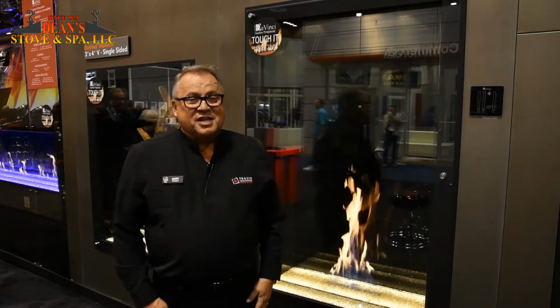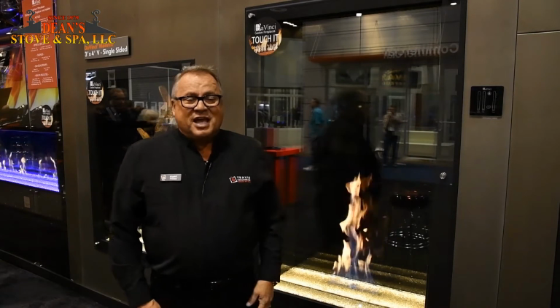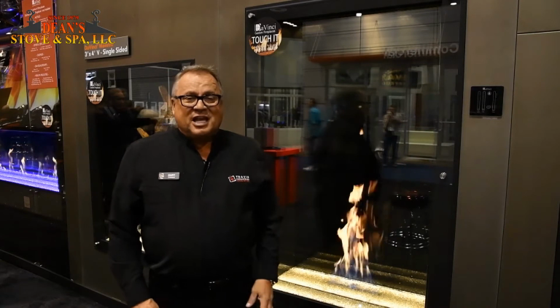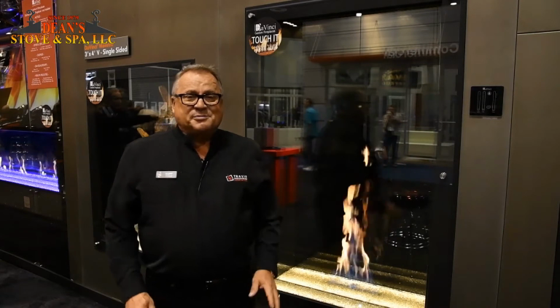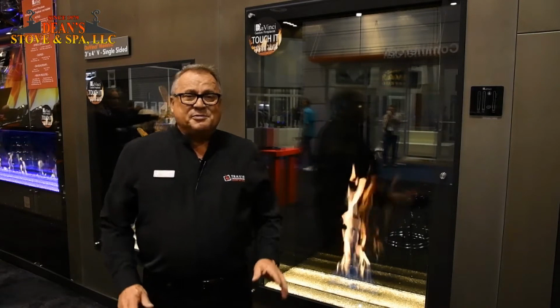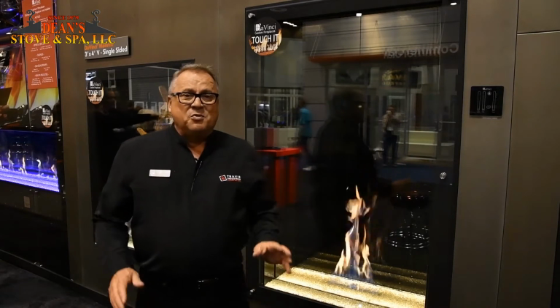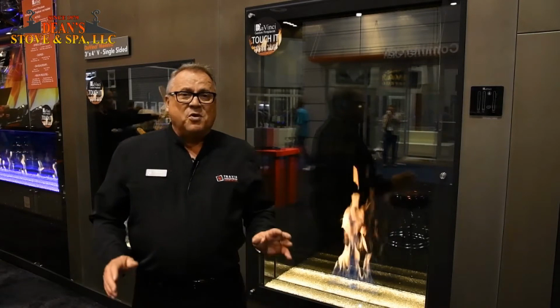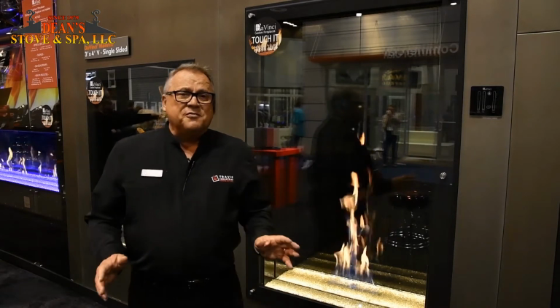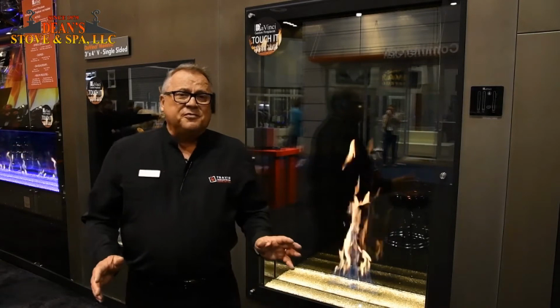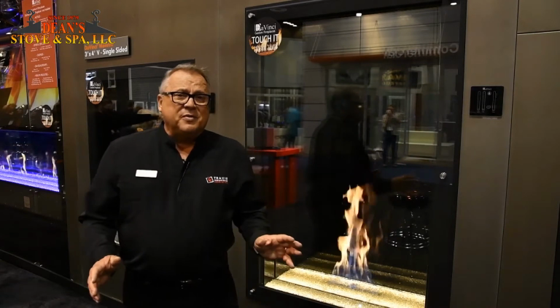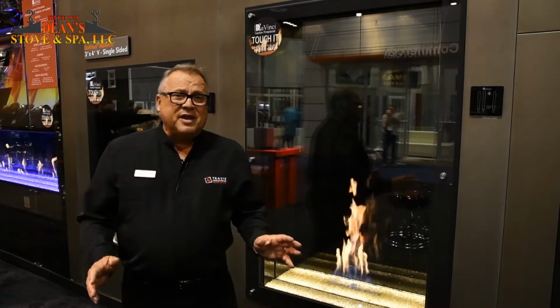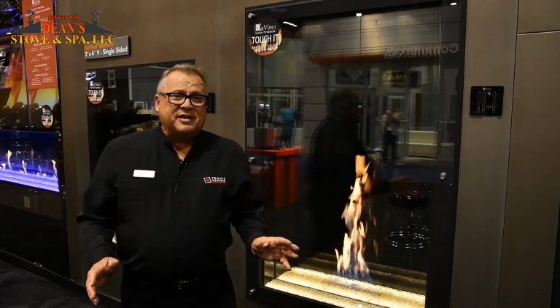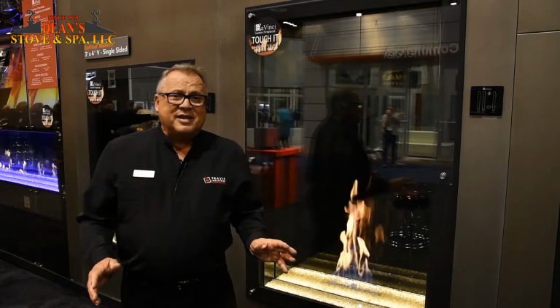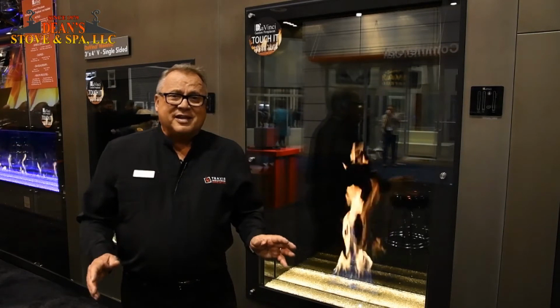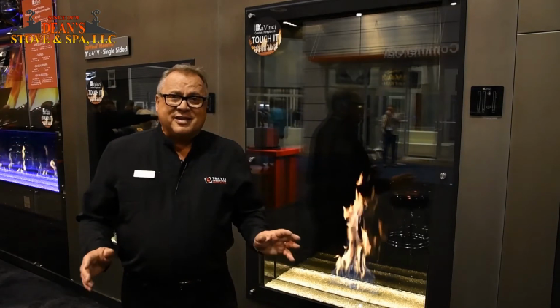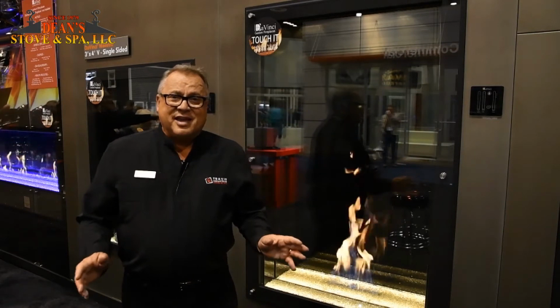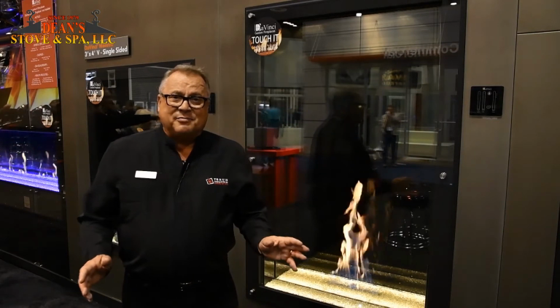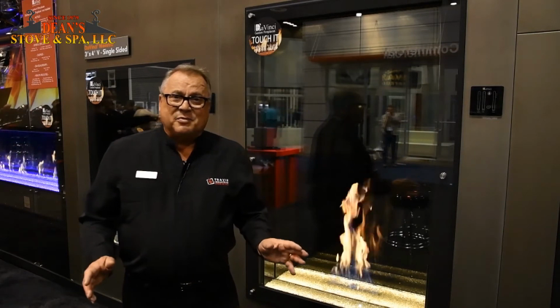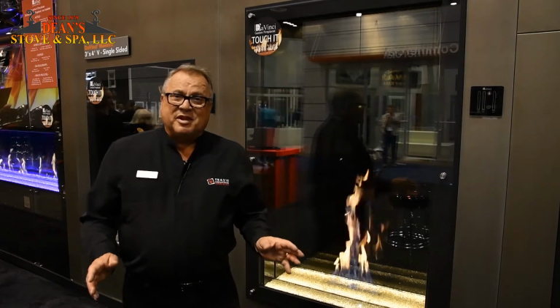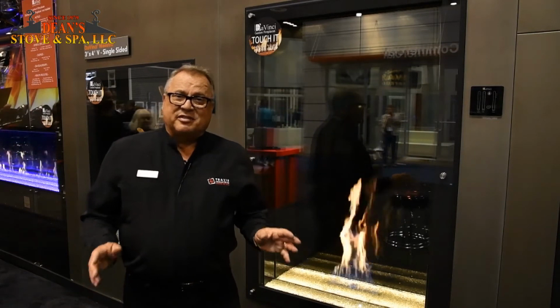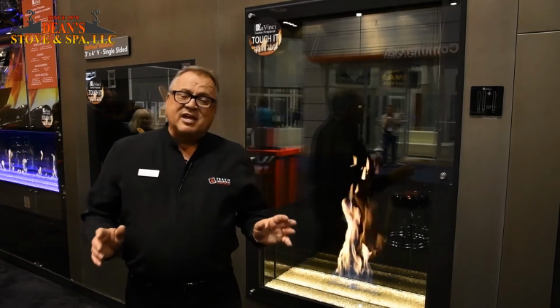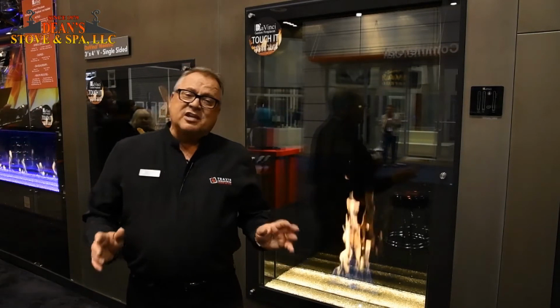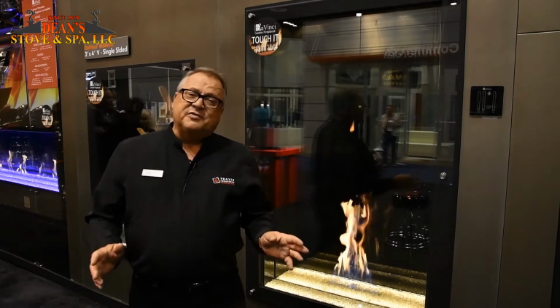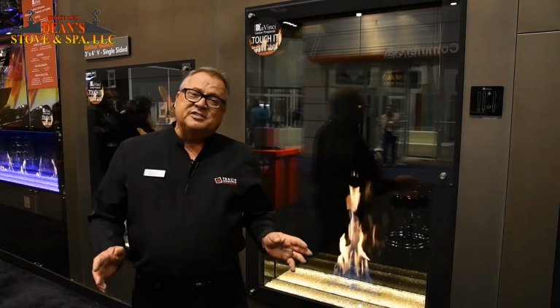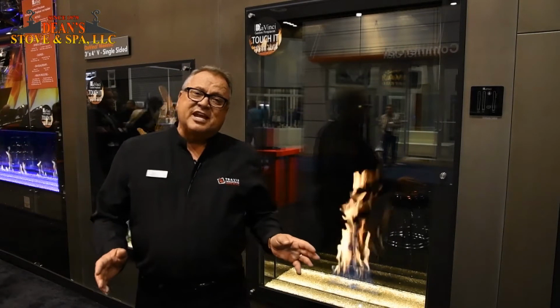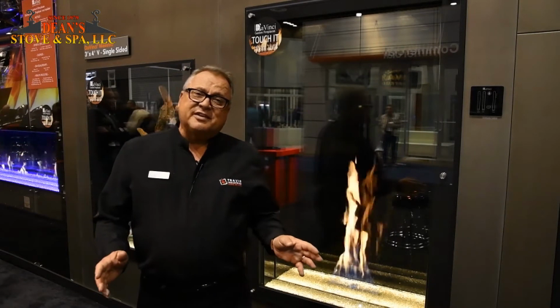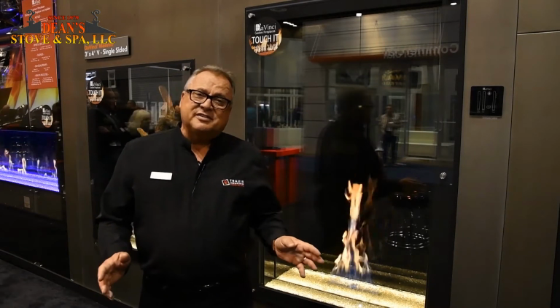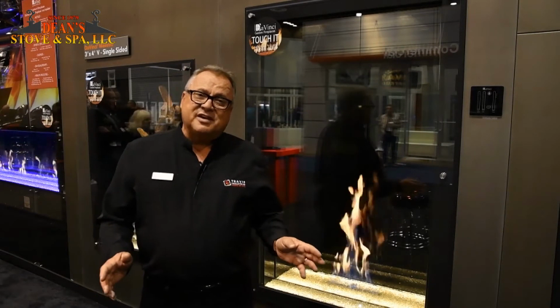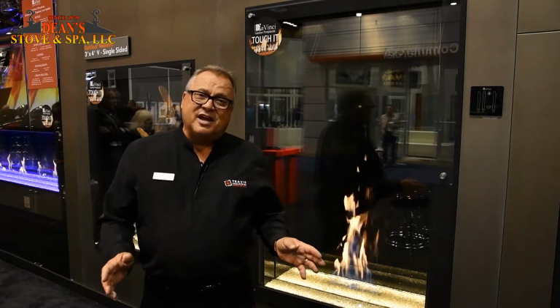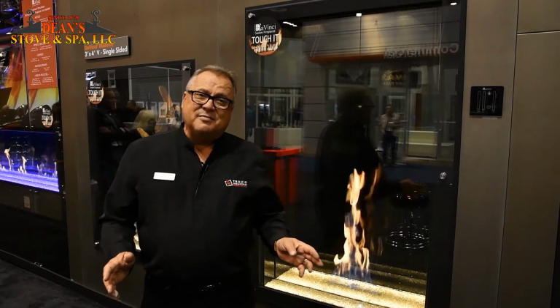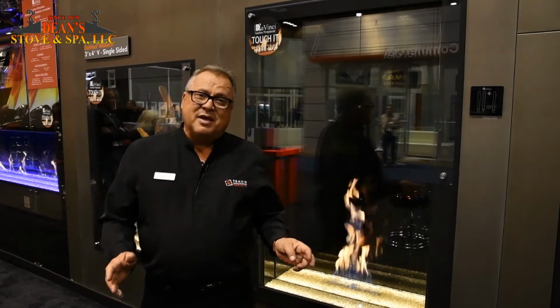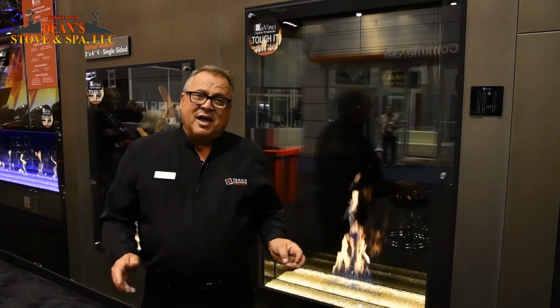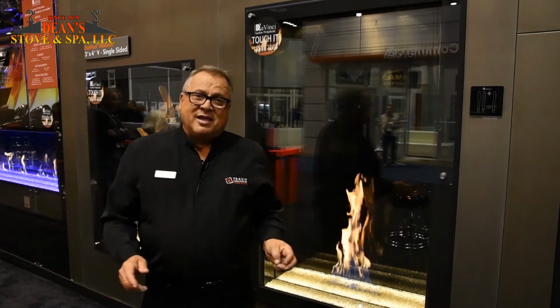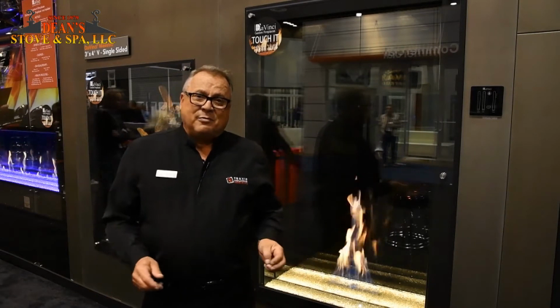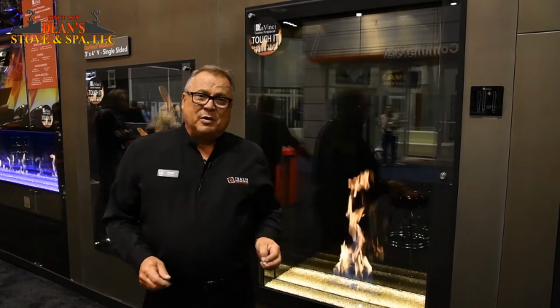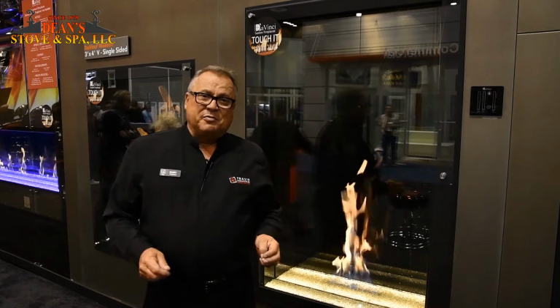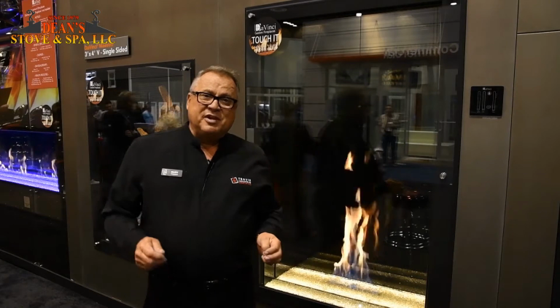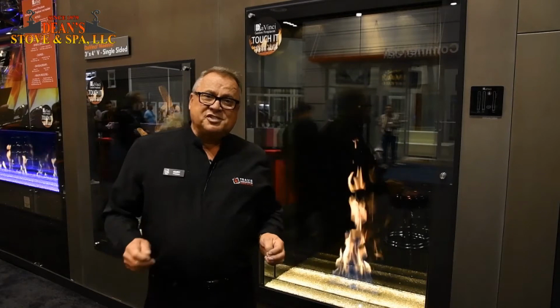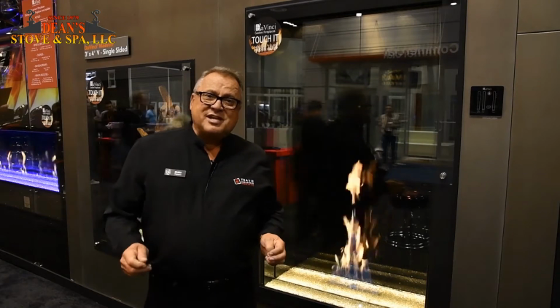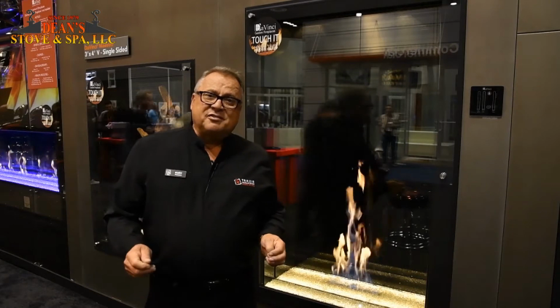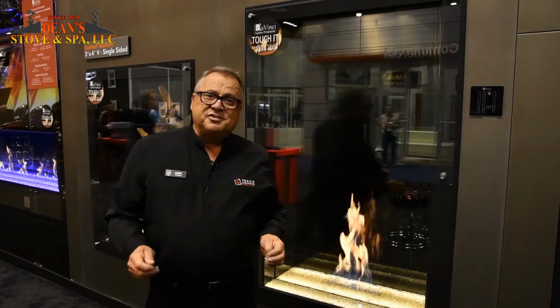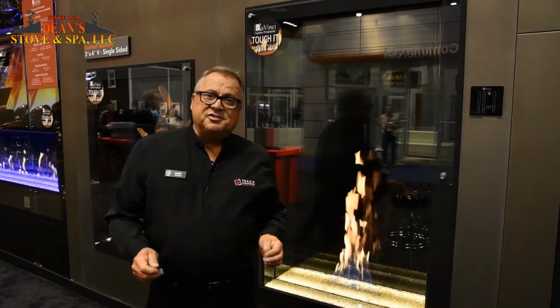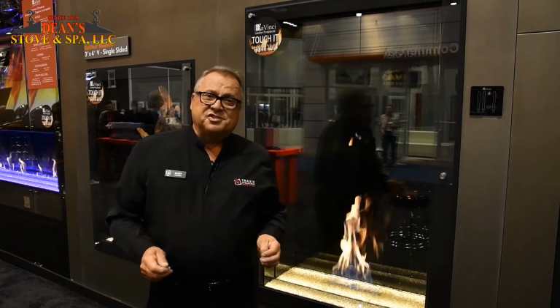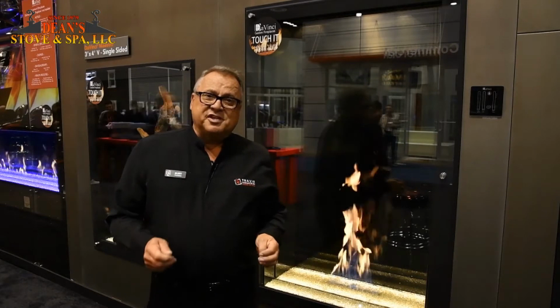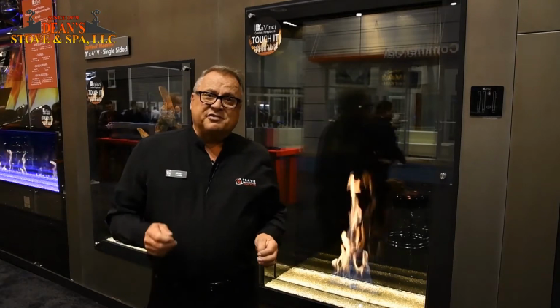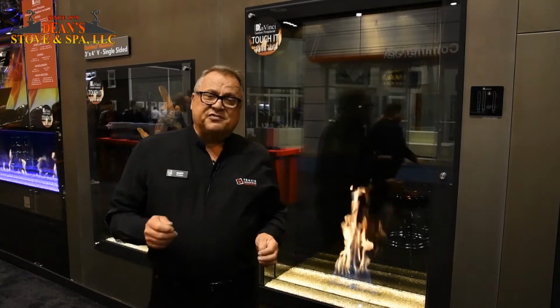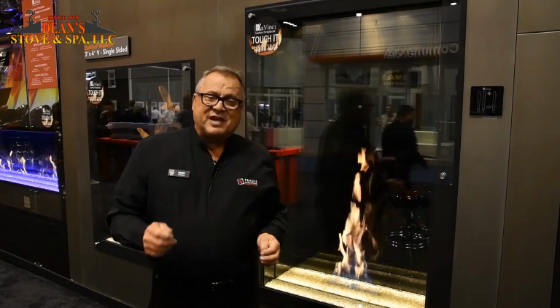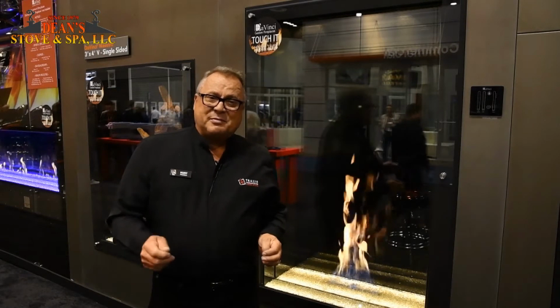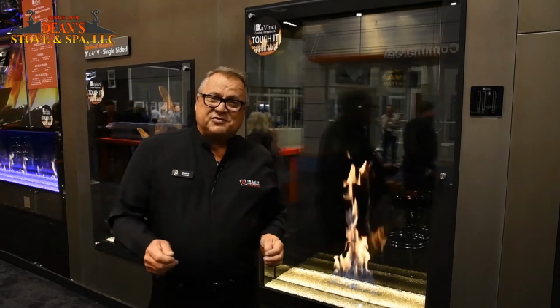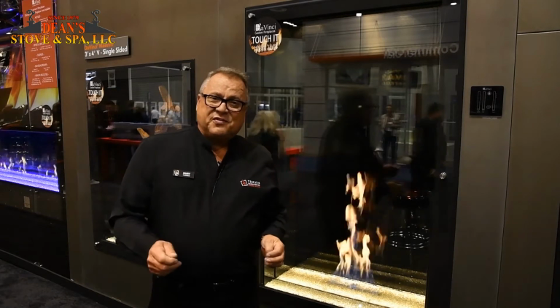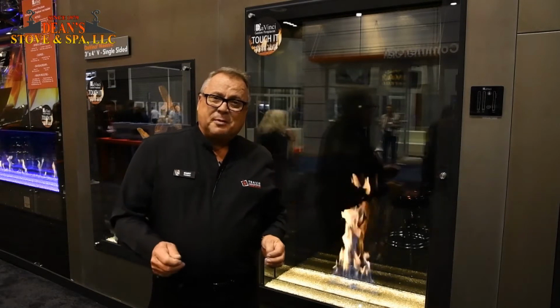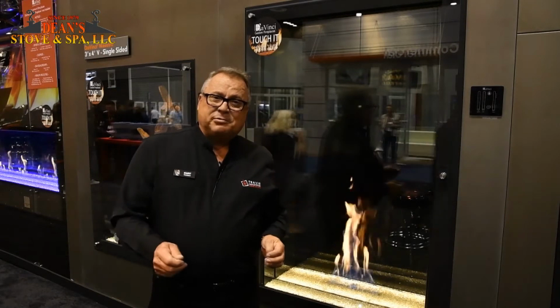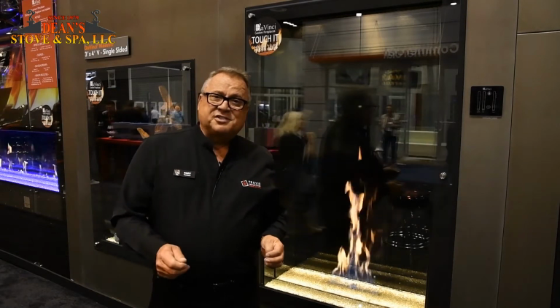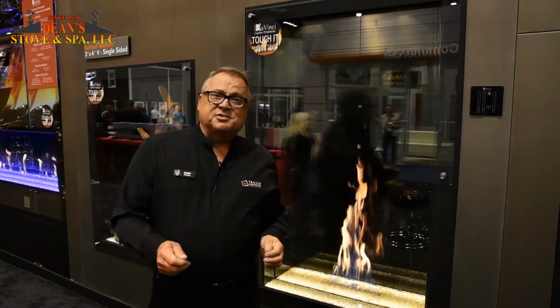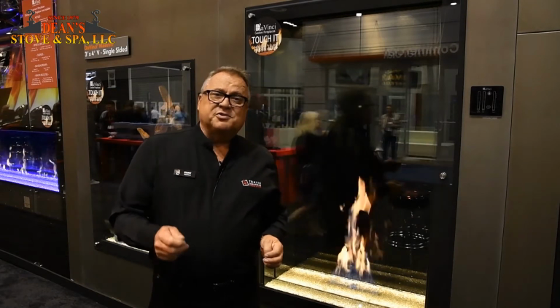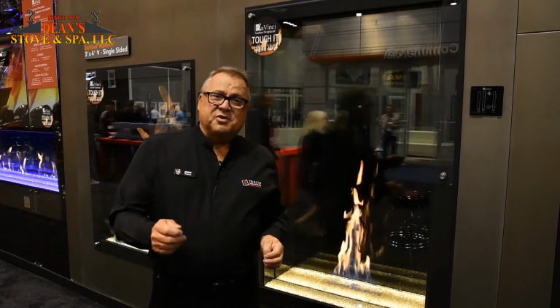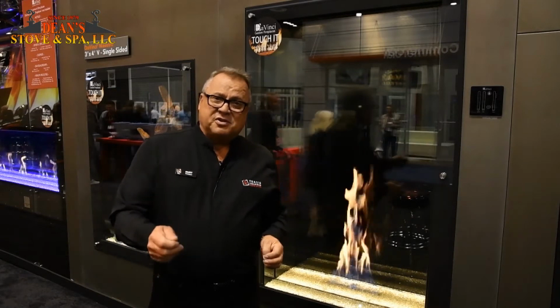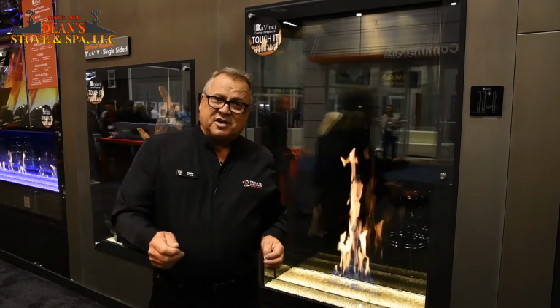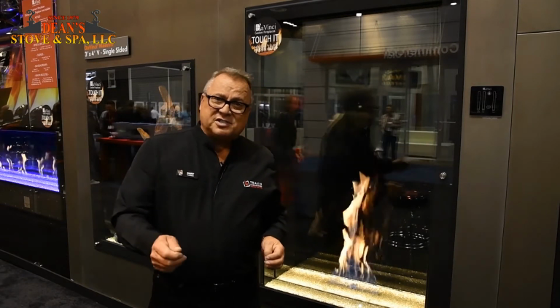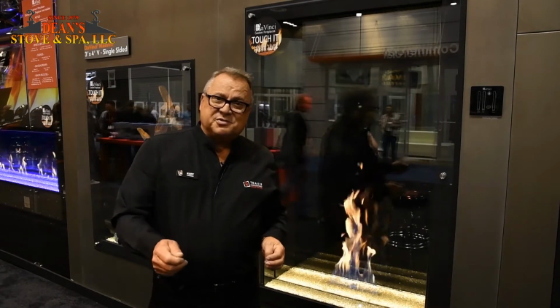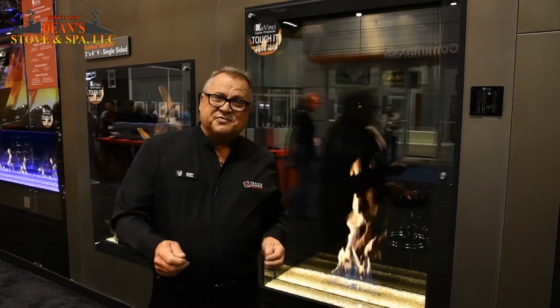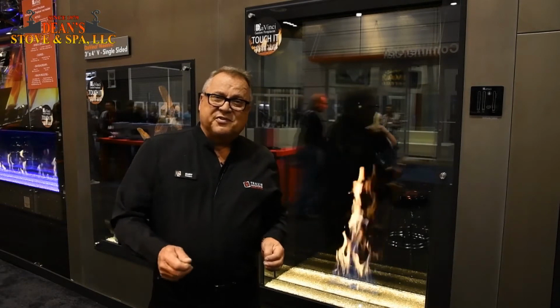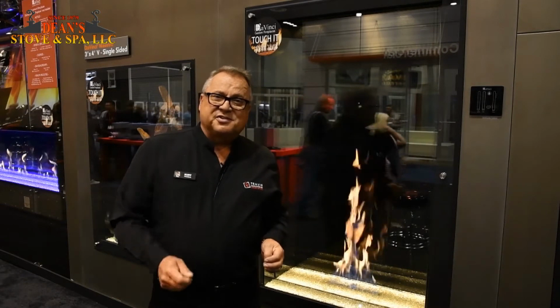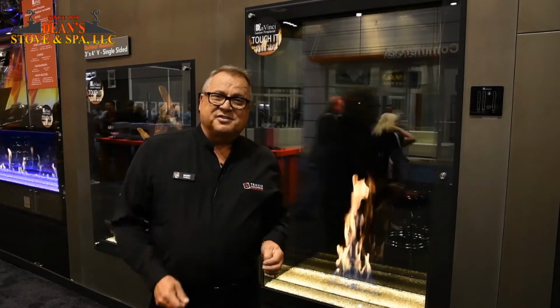It's been a wonderful week, and again, we want to thank you for taking the time, and we'll be reaching out to you to share these fabulous fireplaces with your customers very soon.